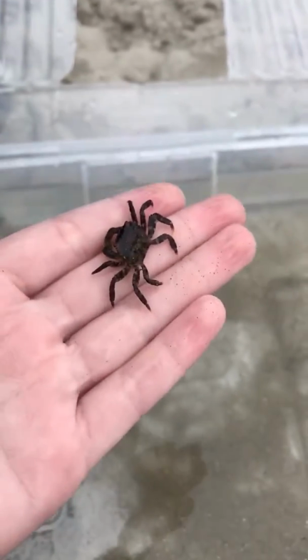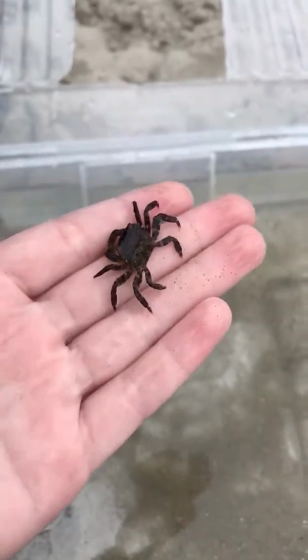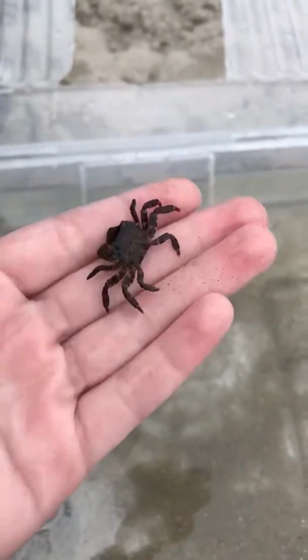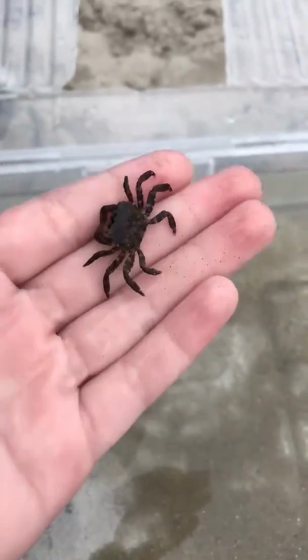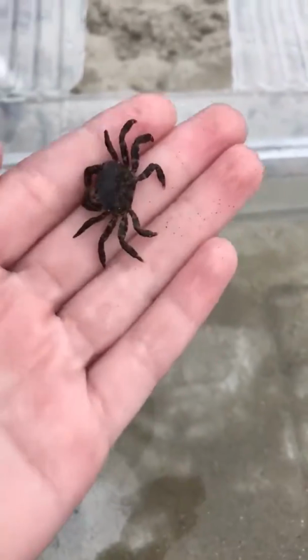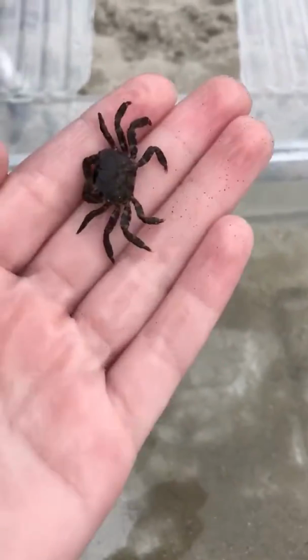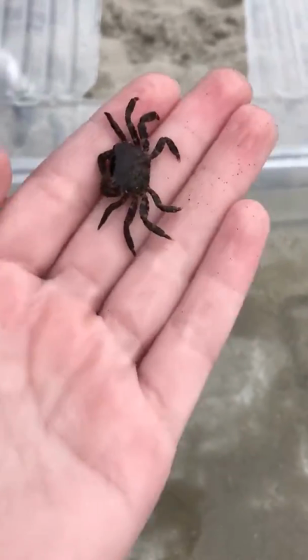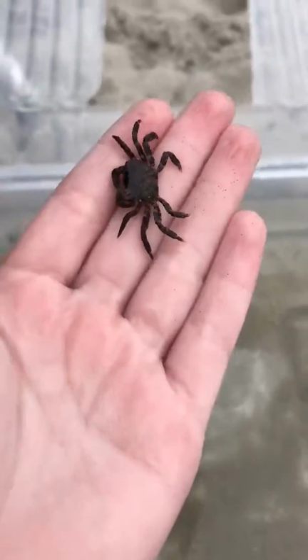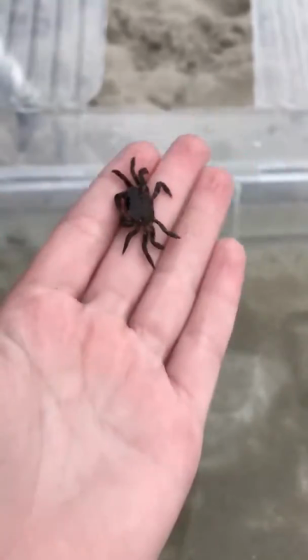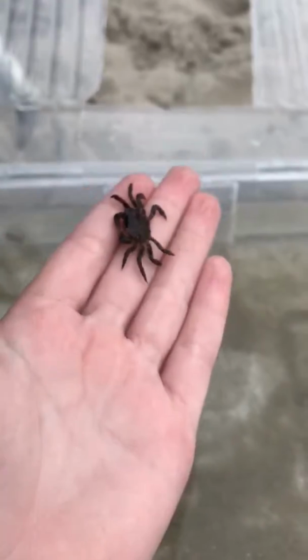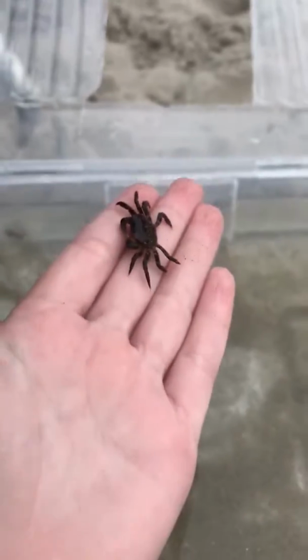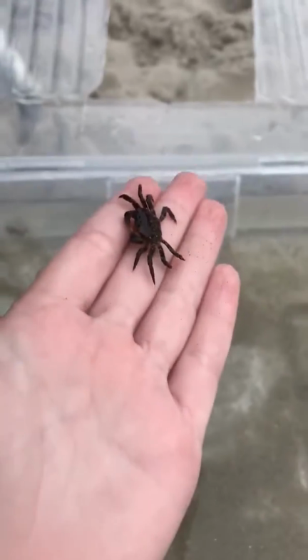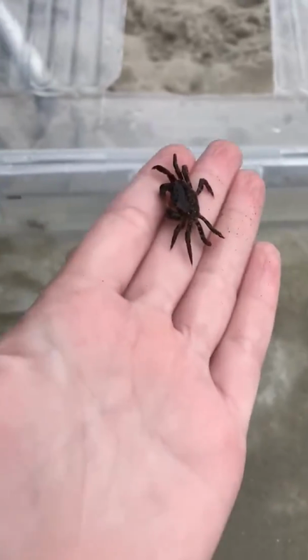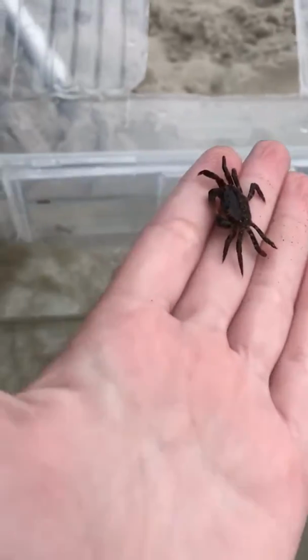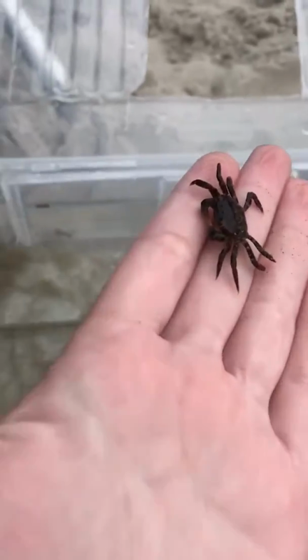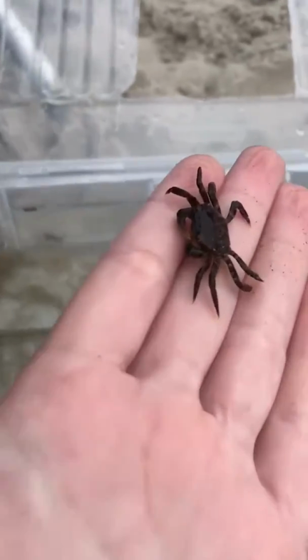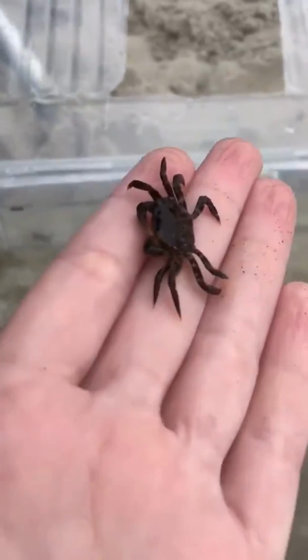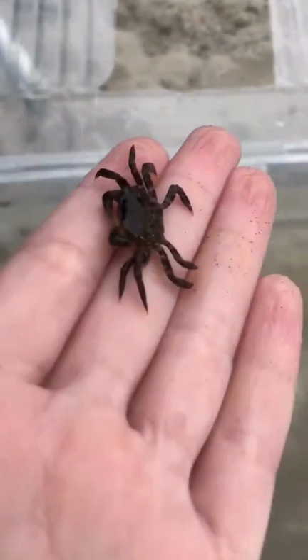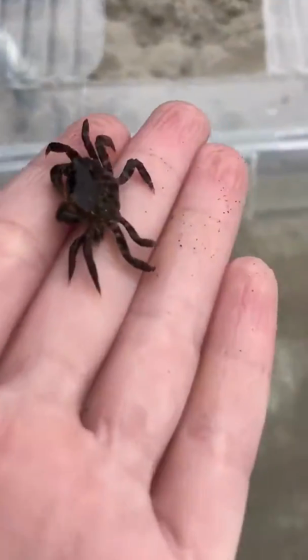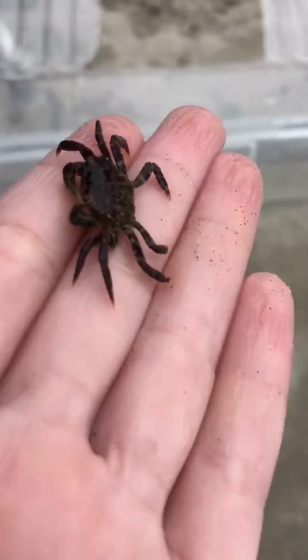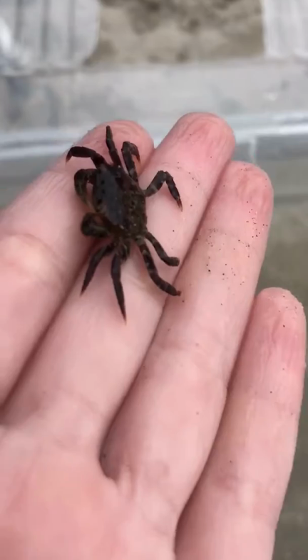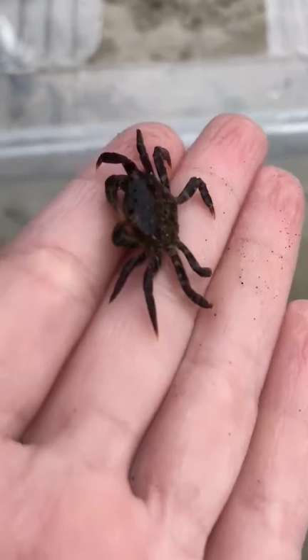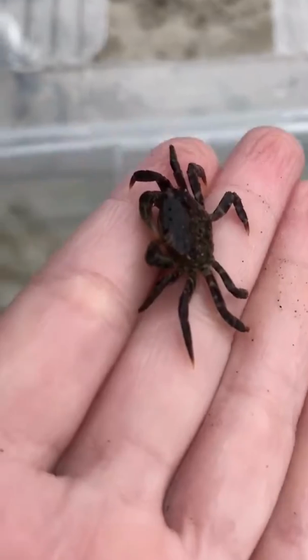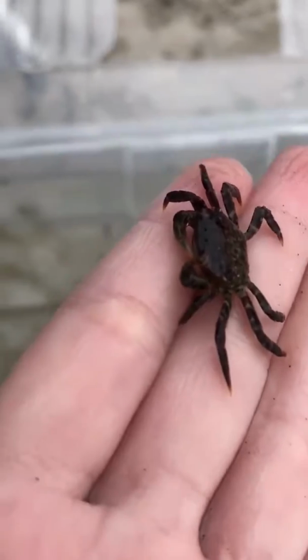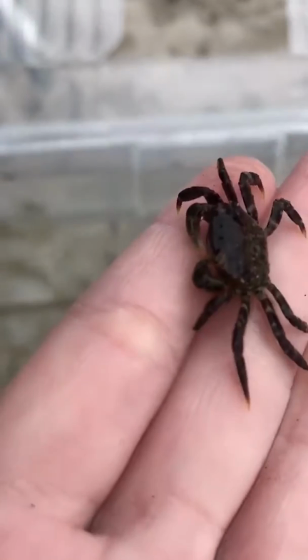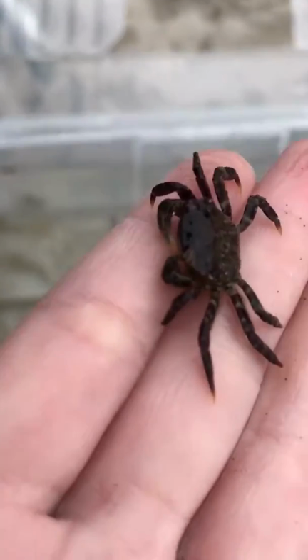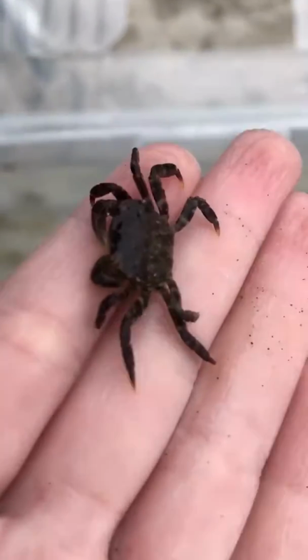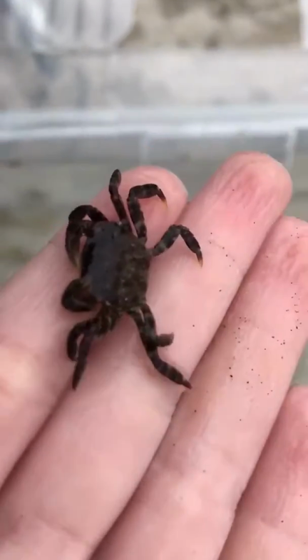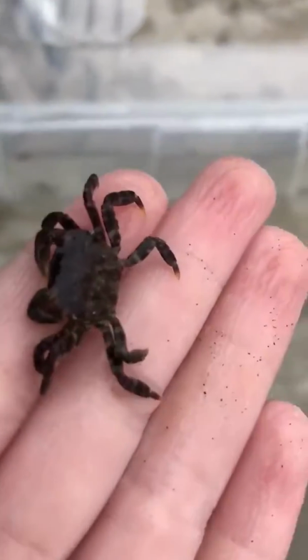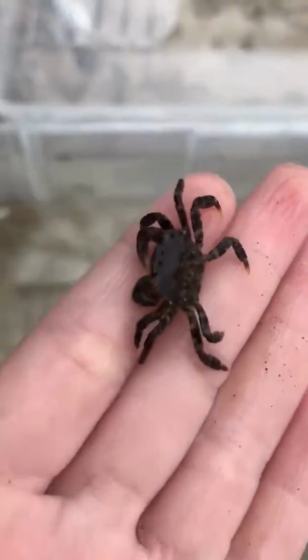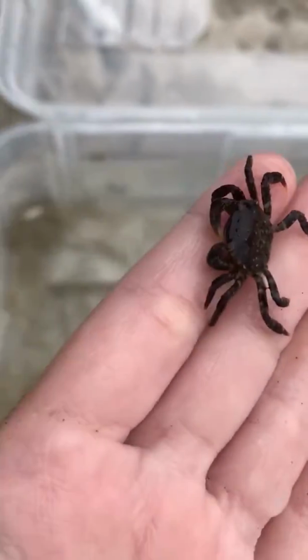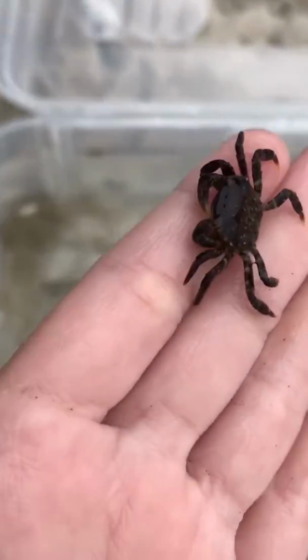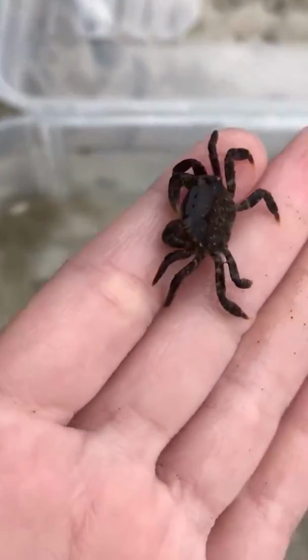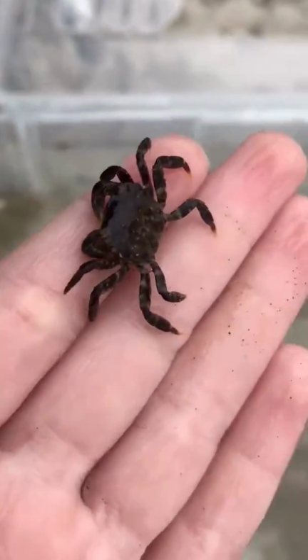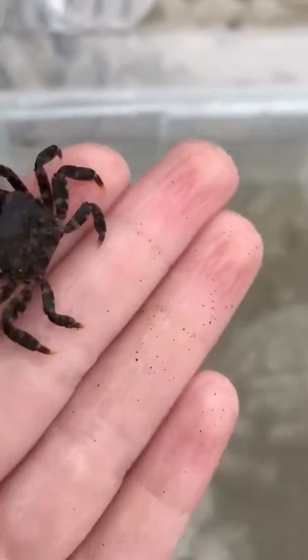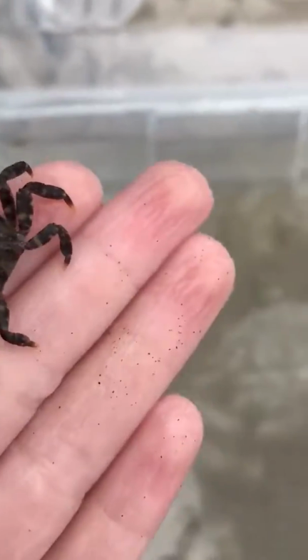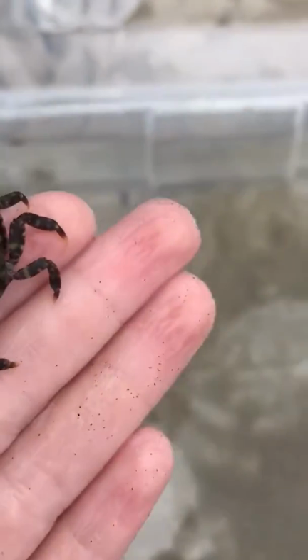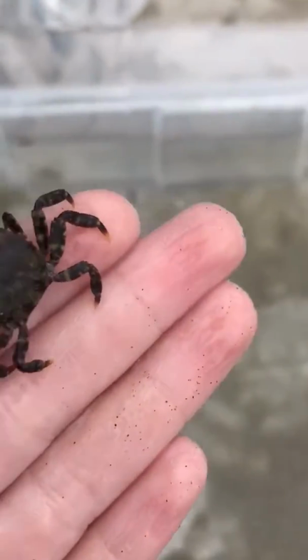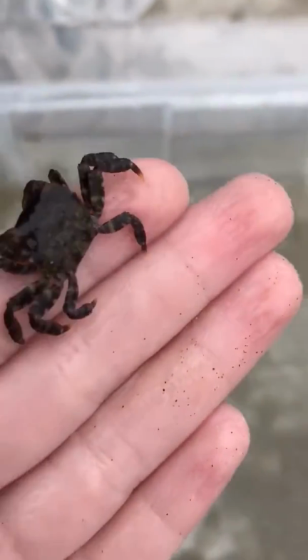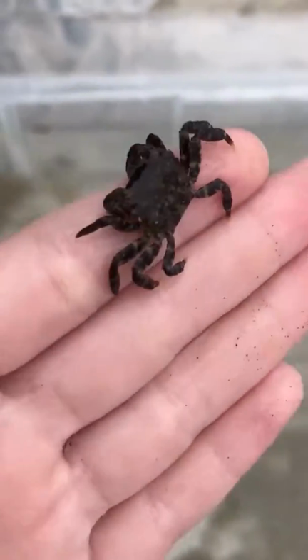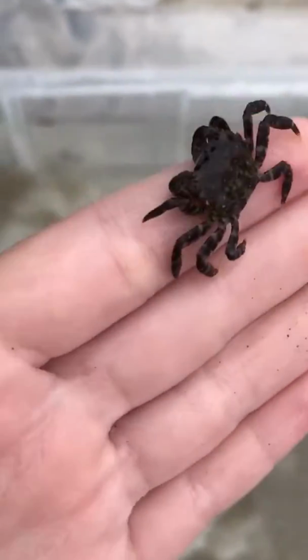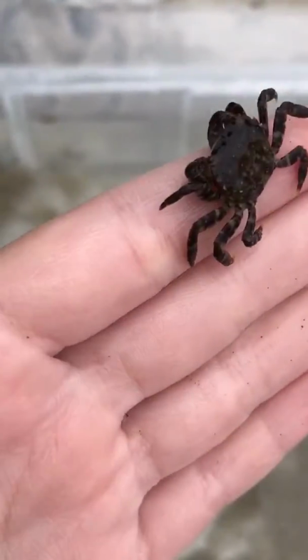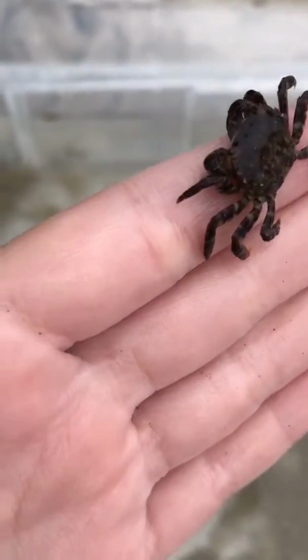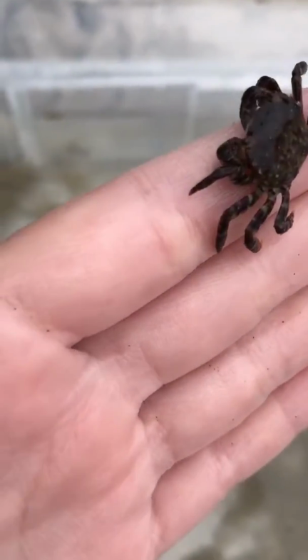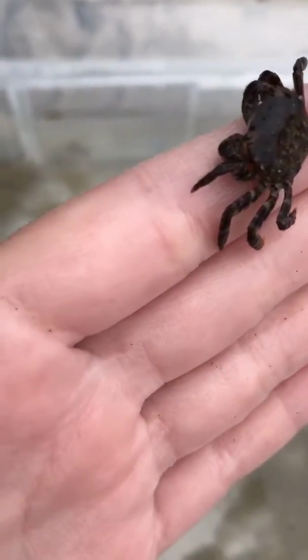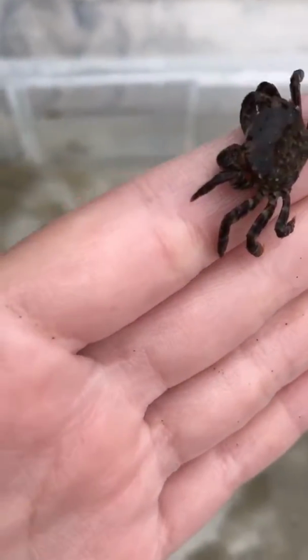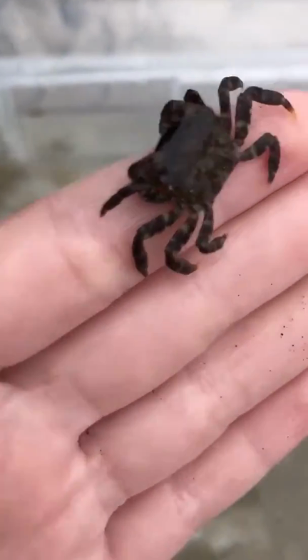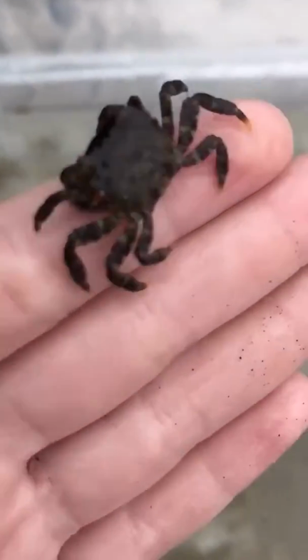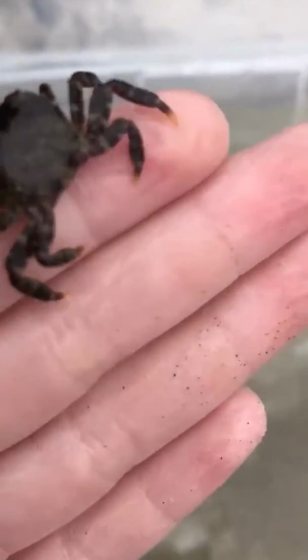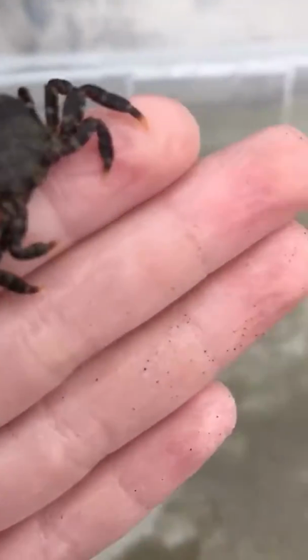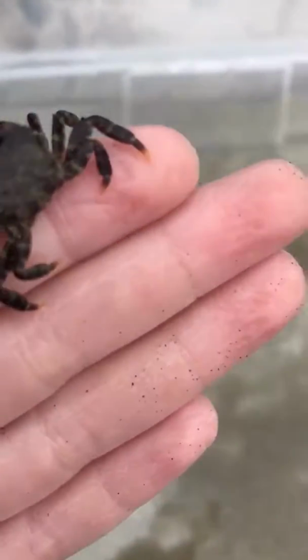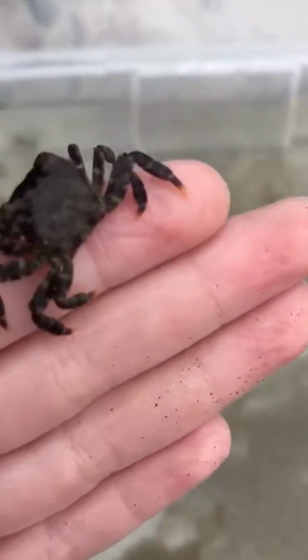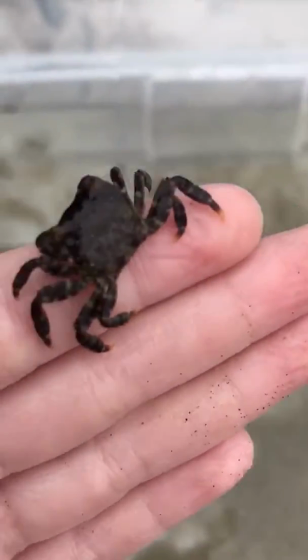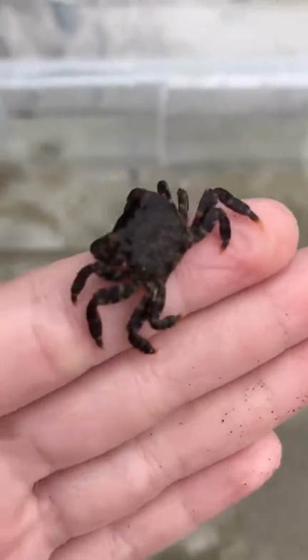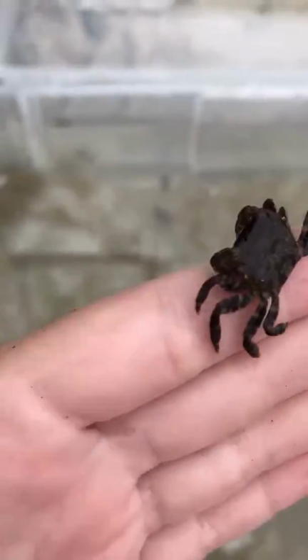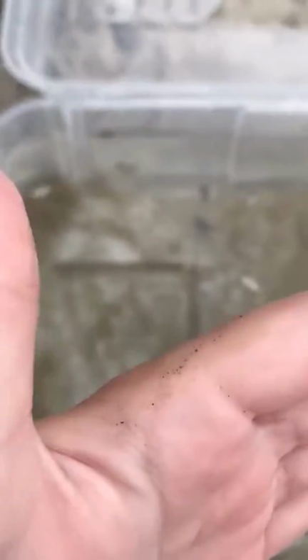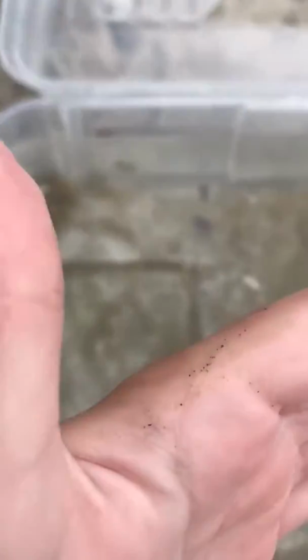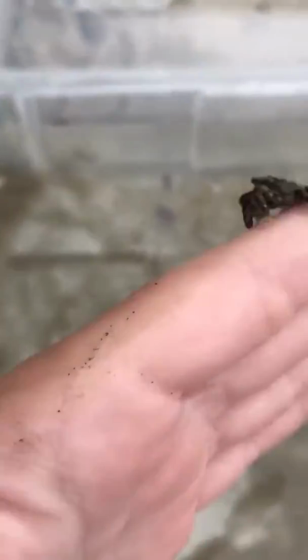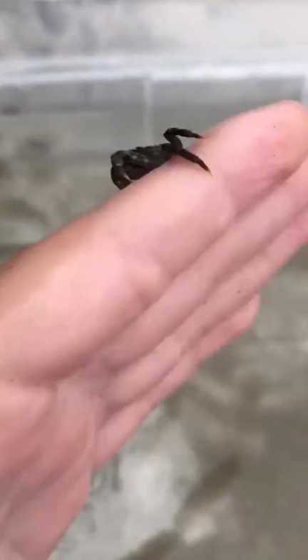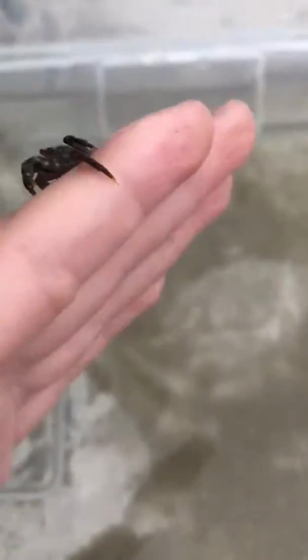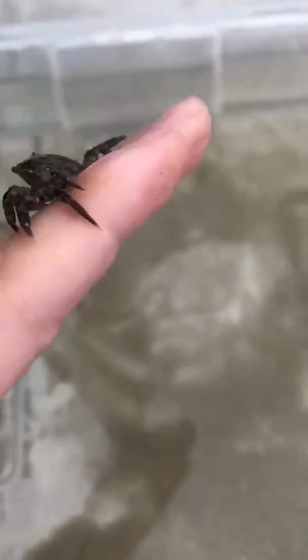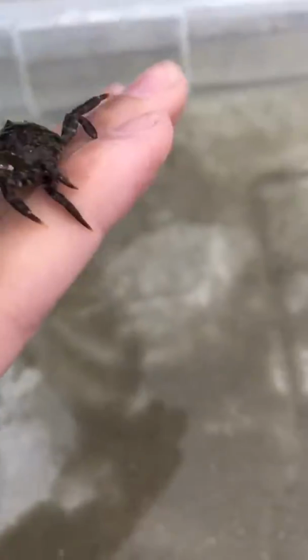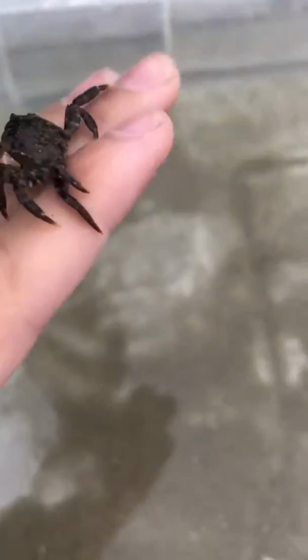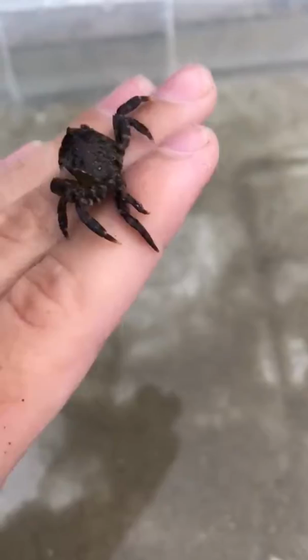So this is a crab — a little red crab. It's pretty cool. It's trying to pinch me.